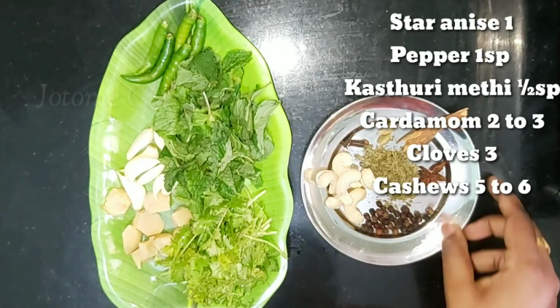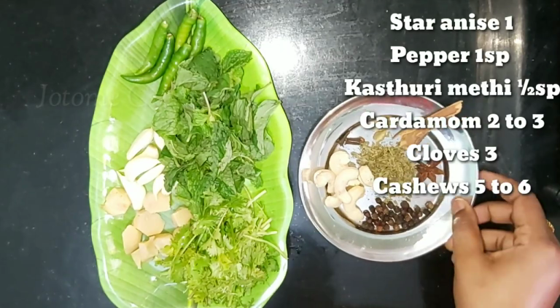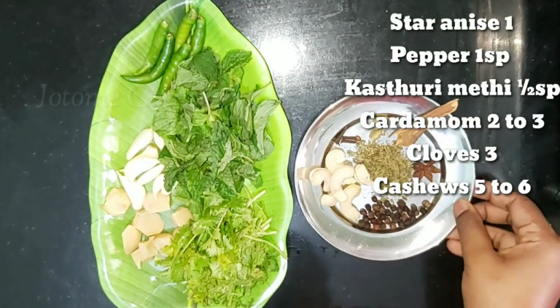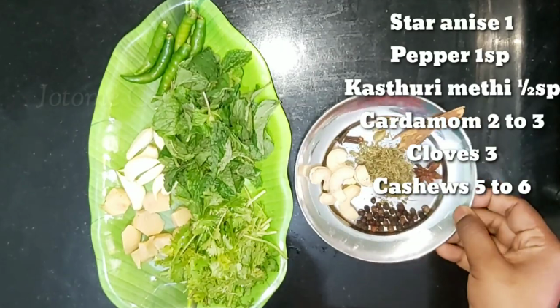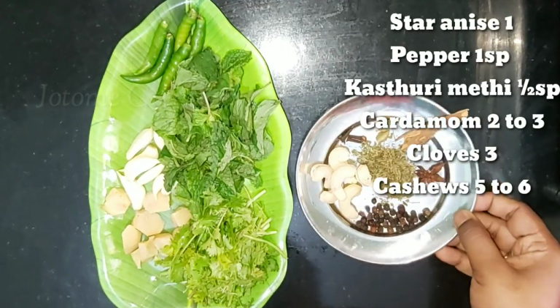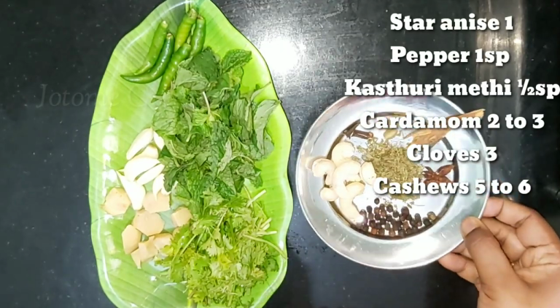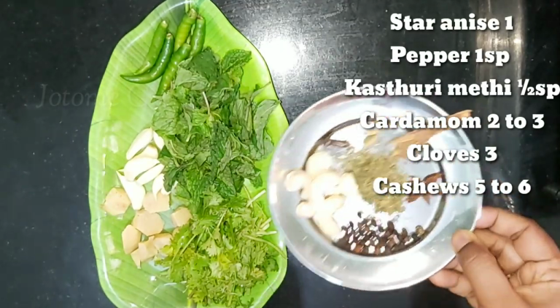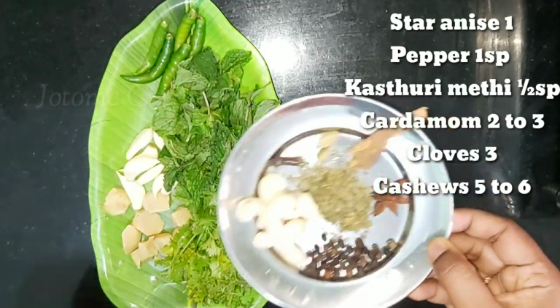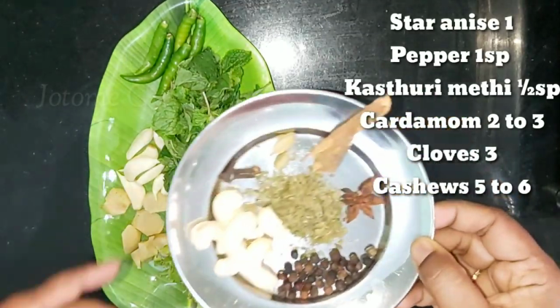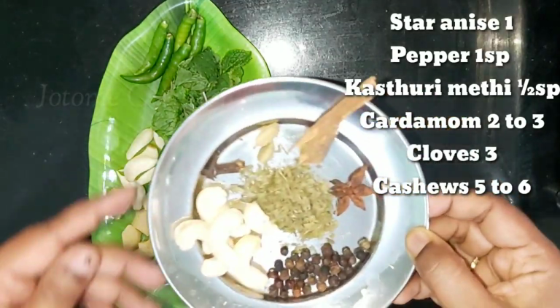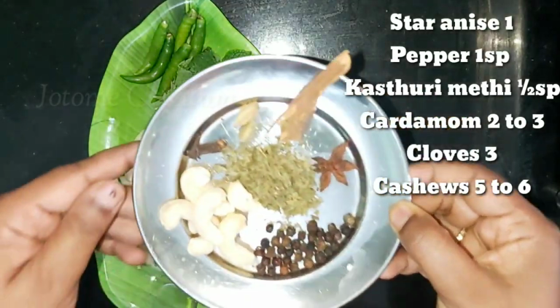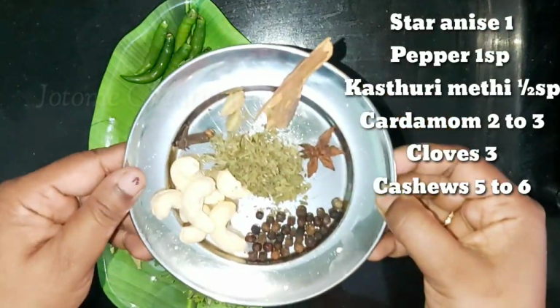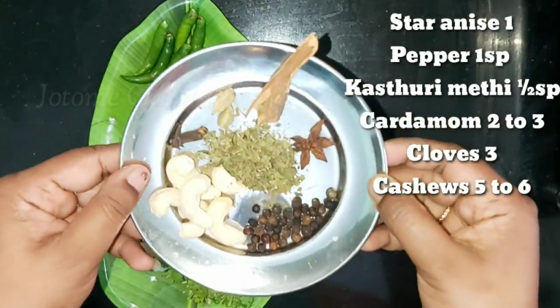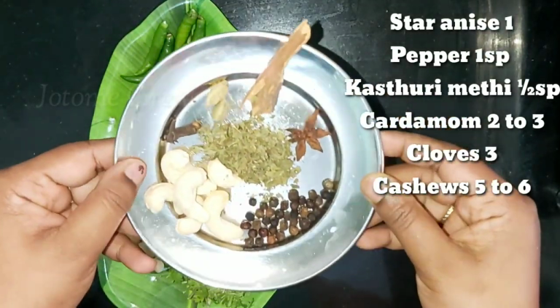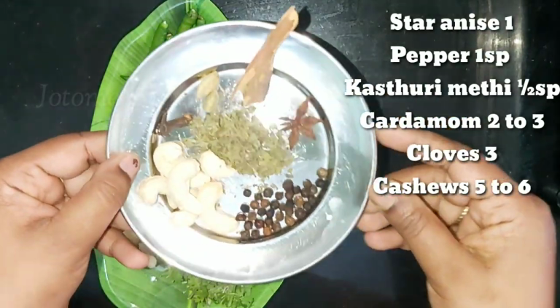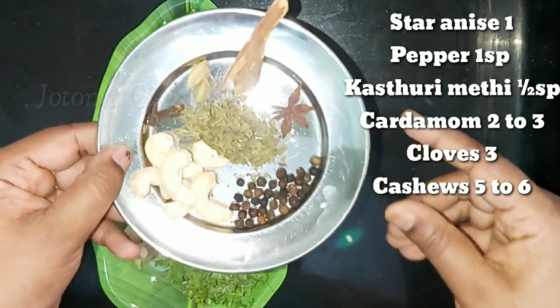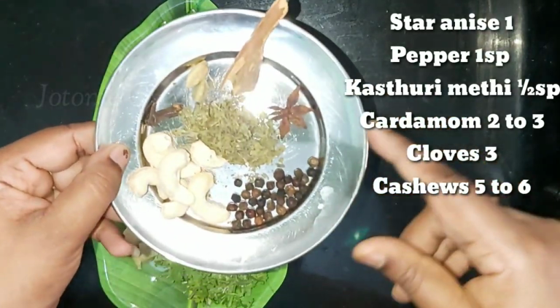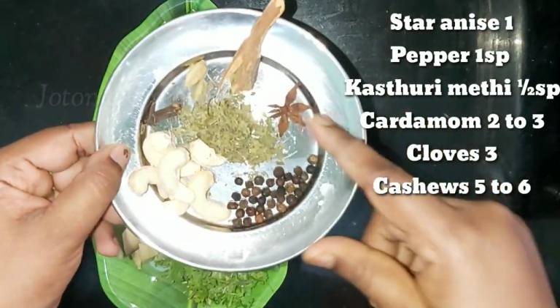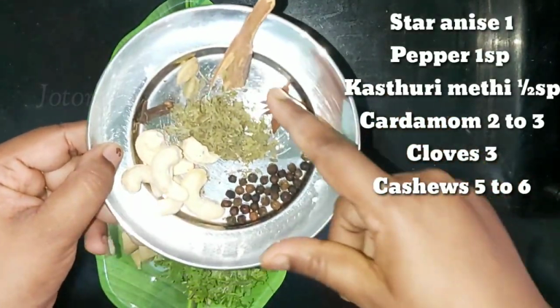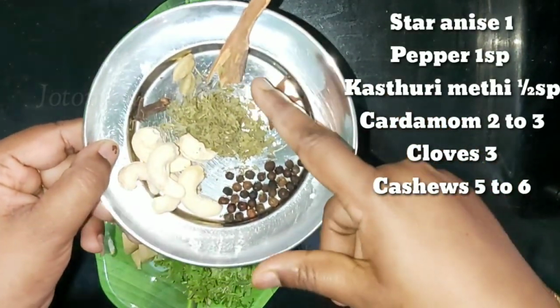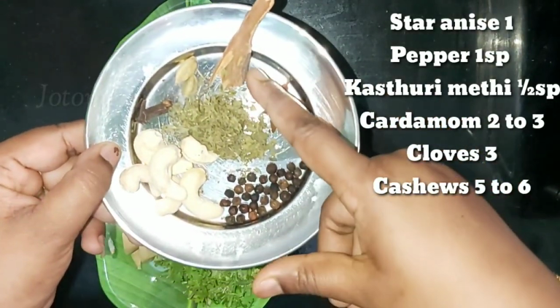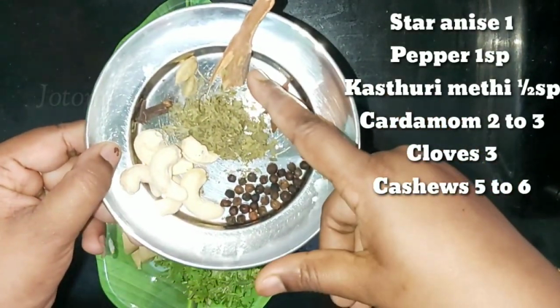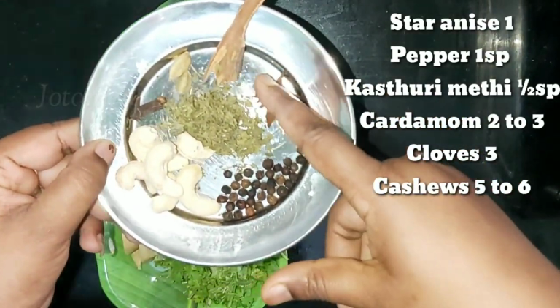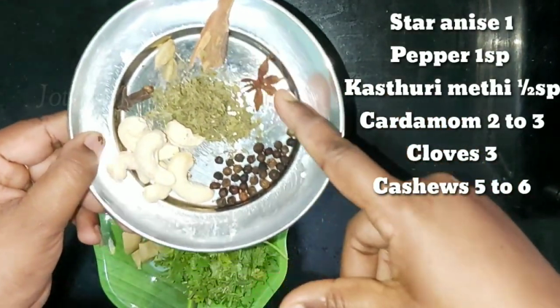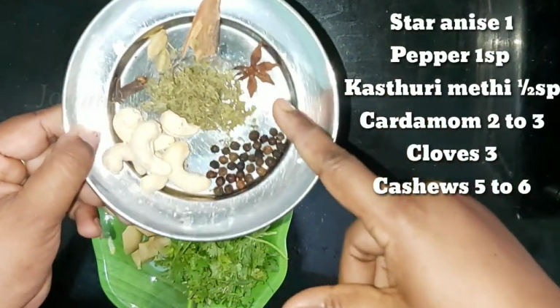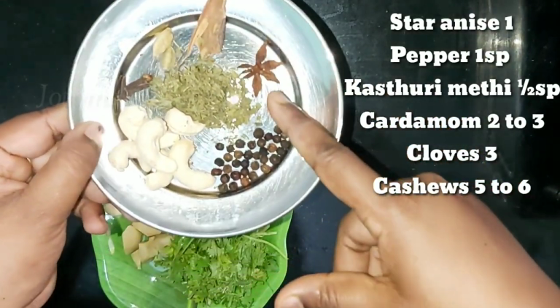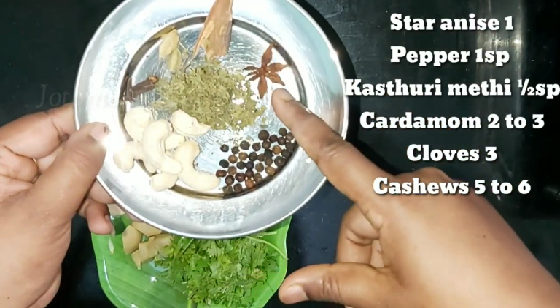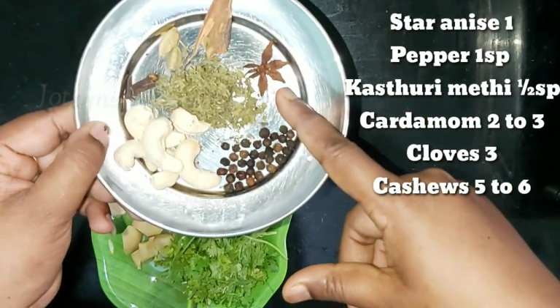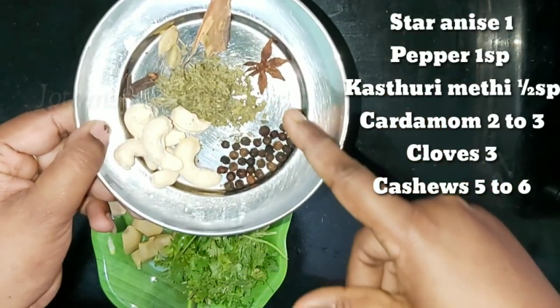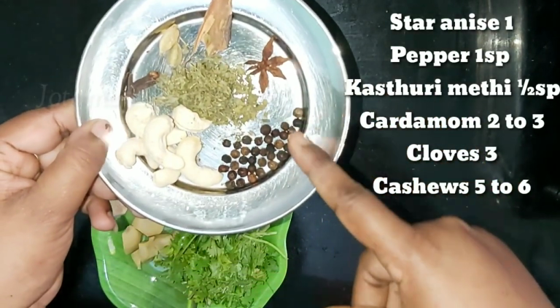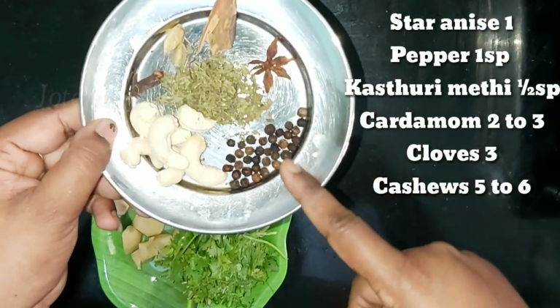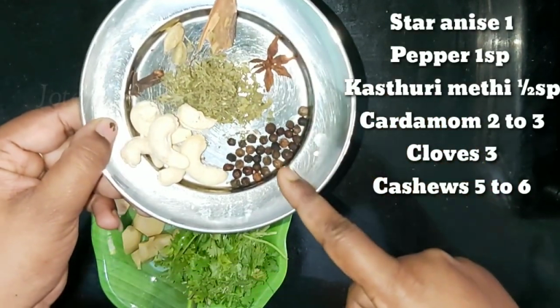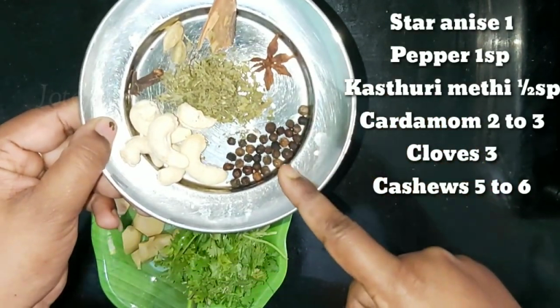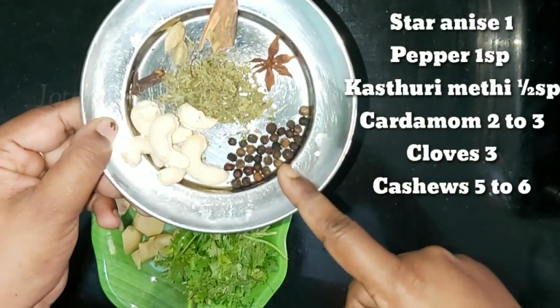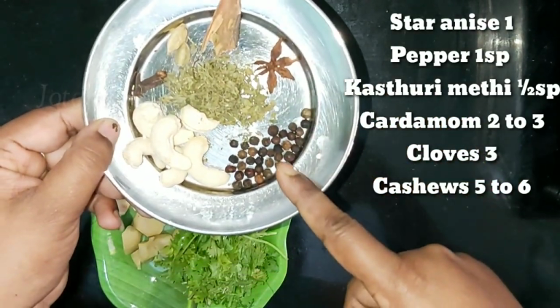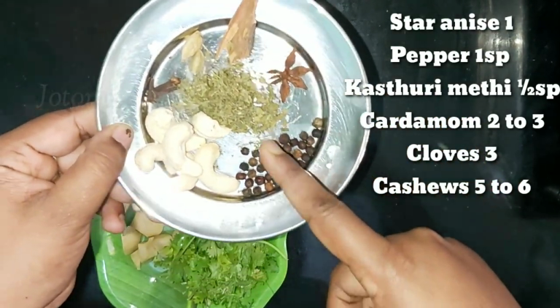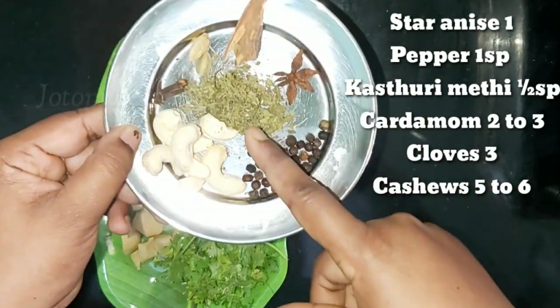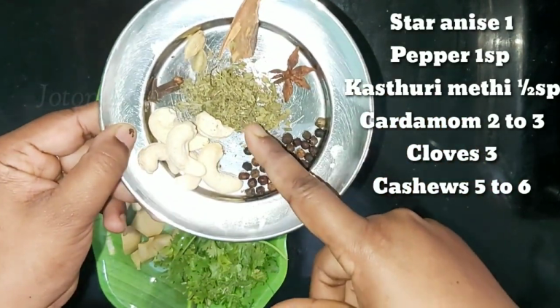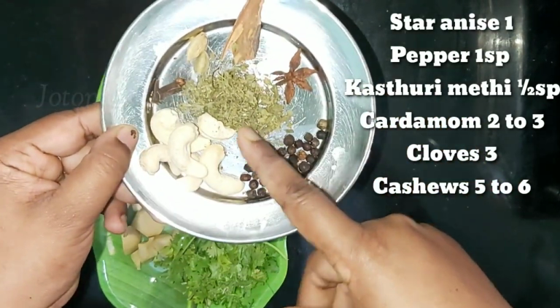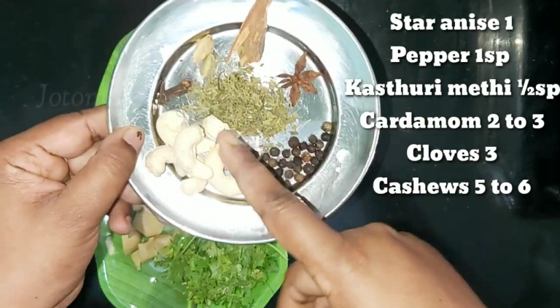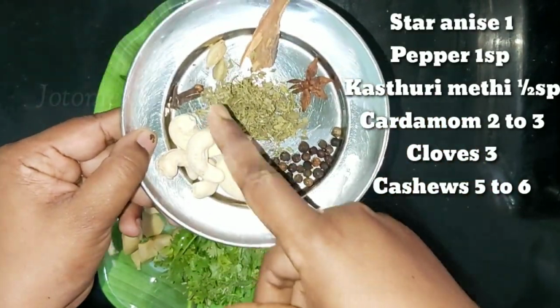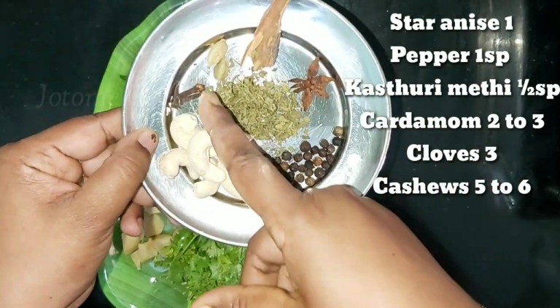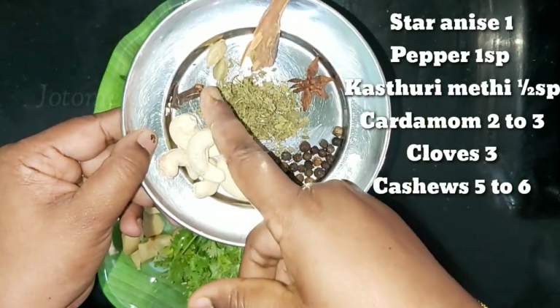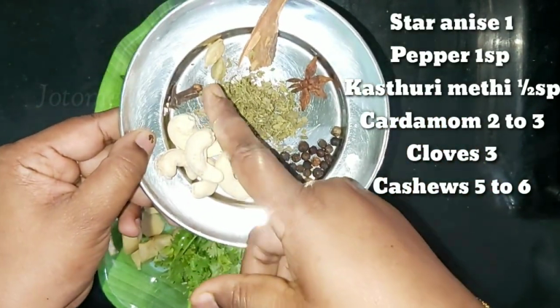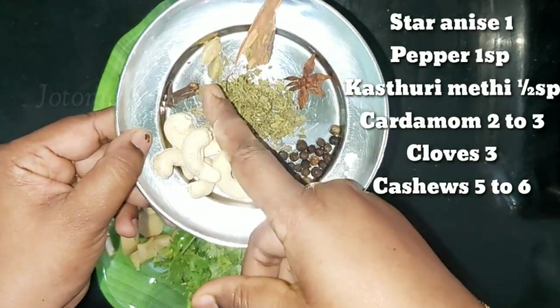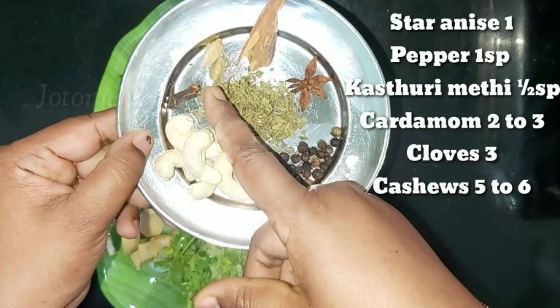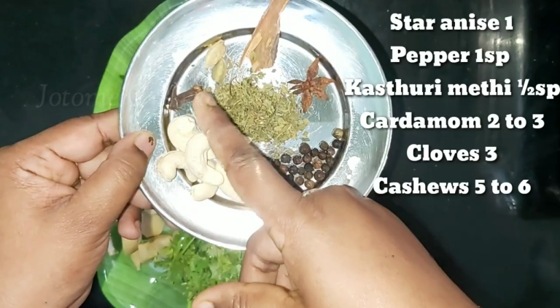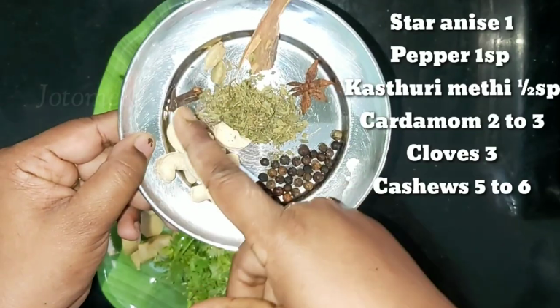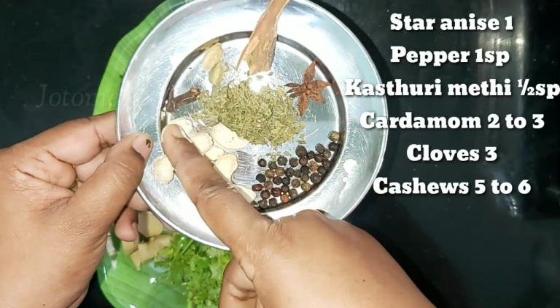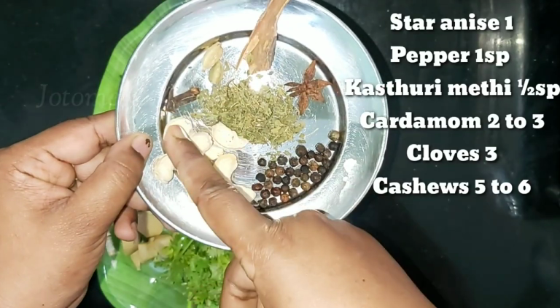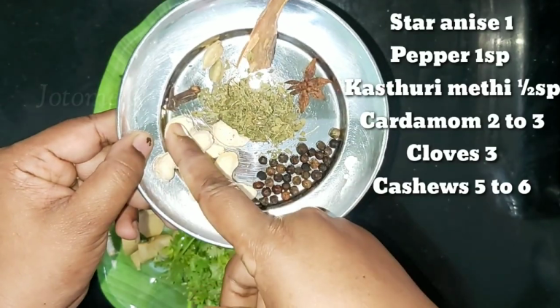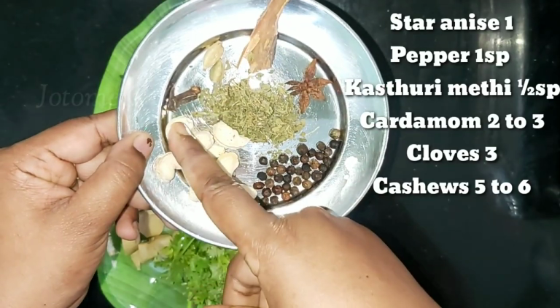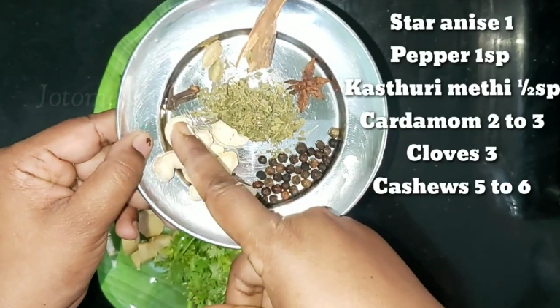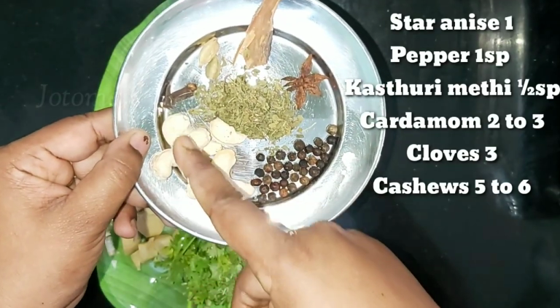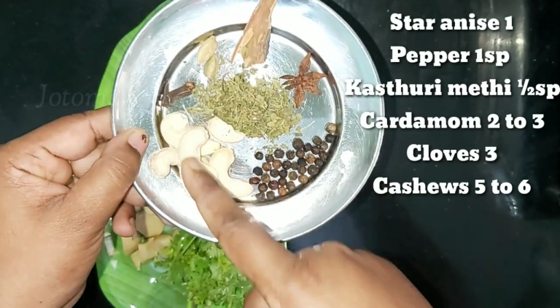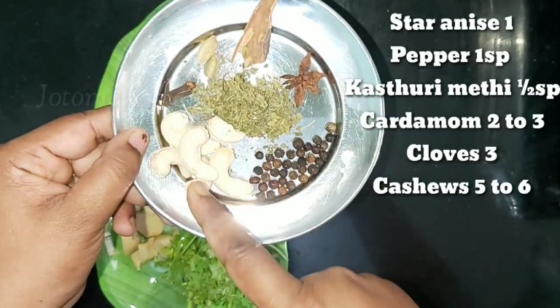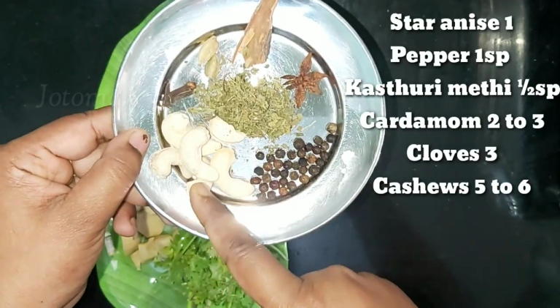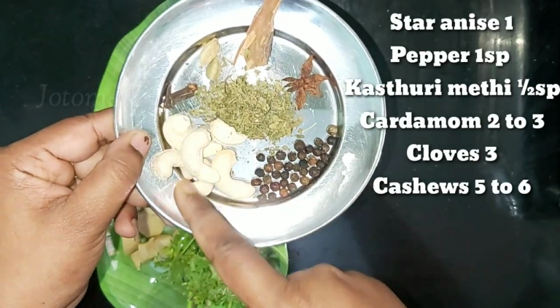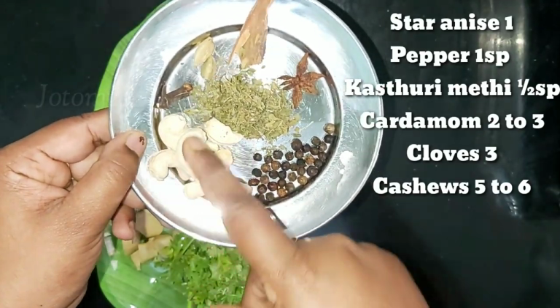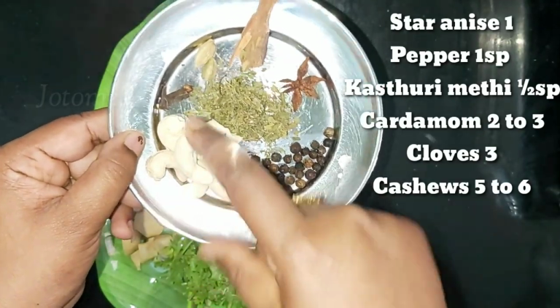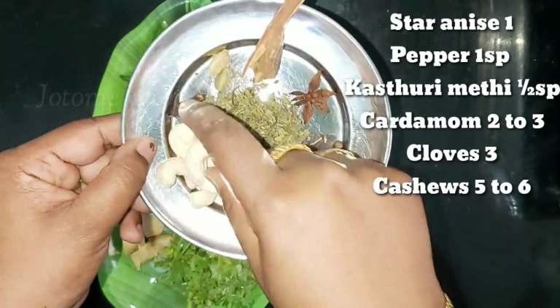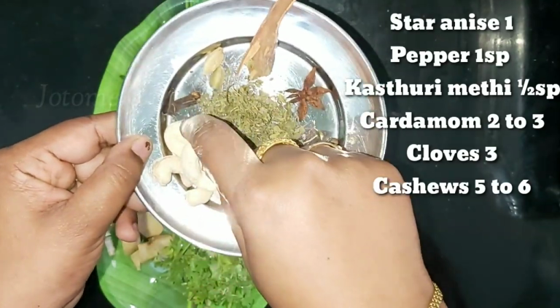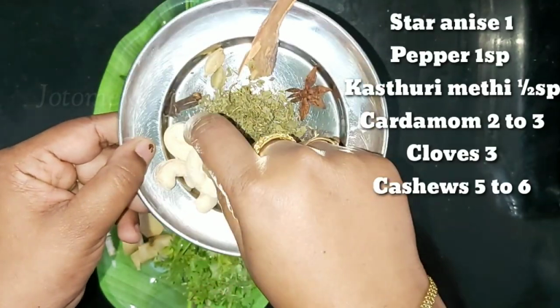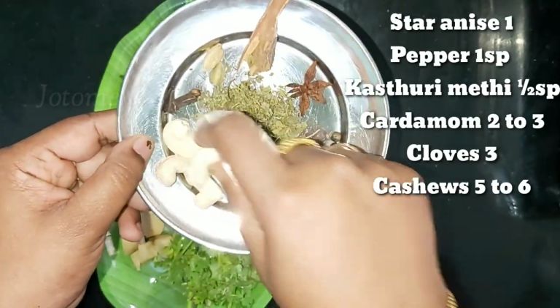Add 1 teaspoon of milk. Add 2 tablespoons of curry.